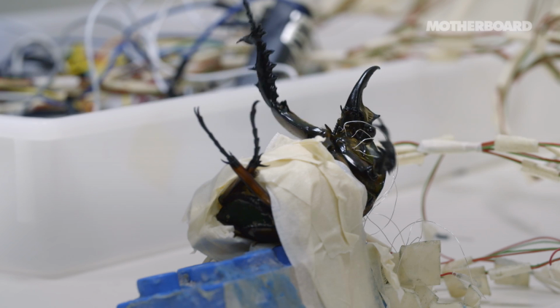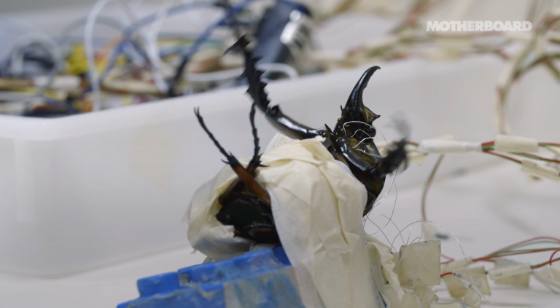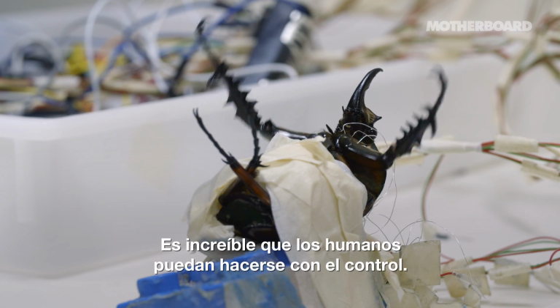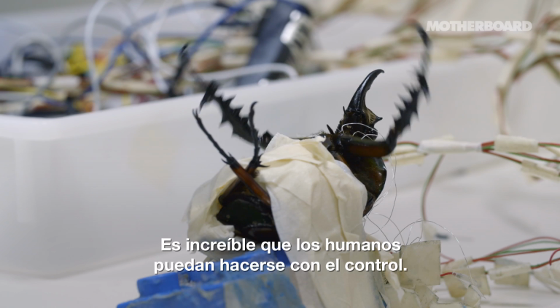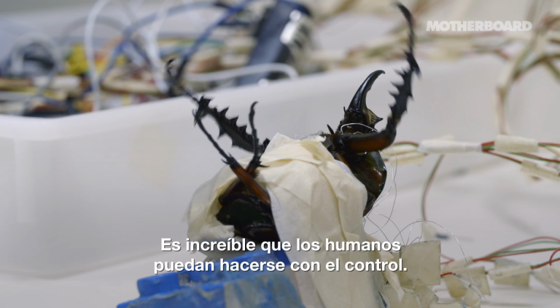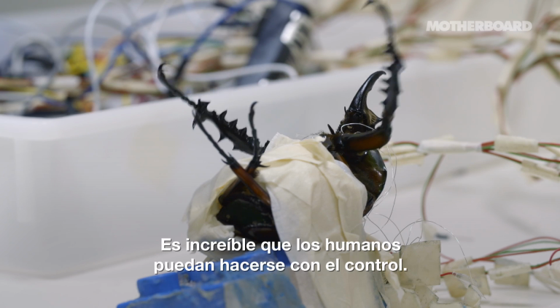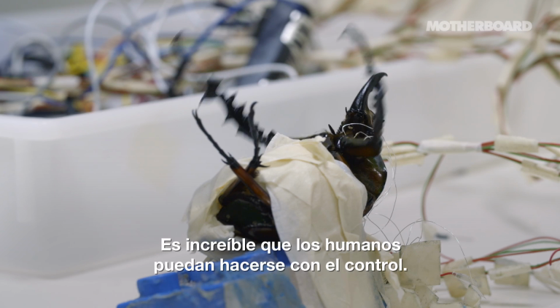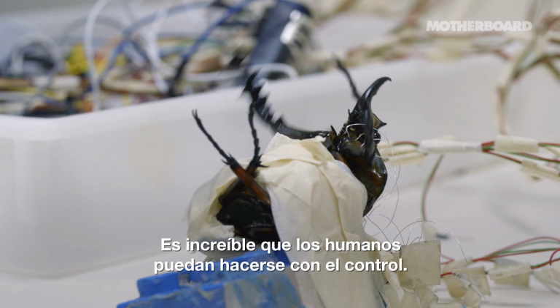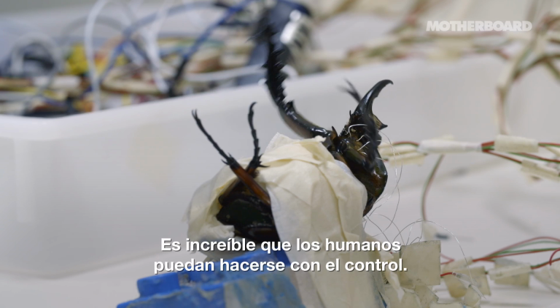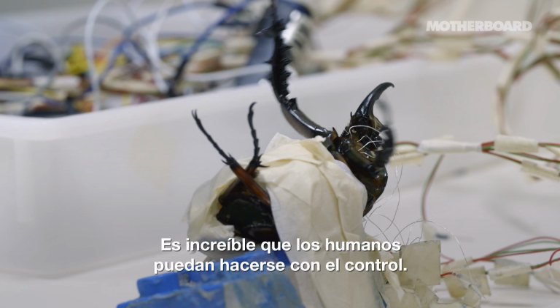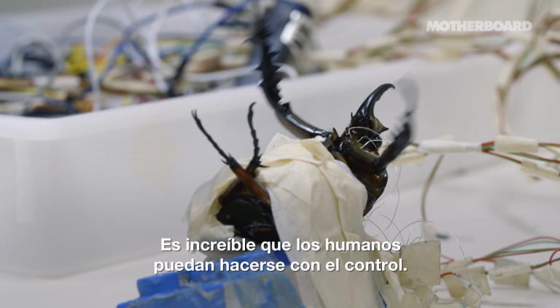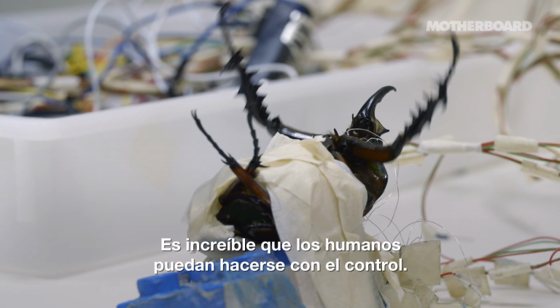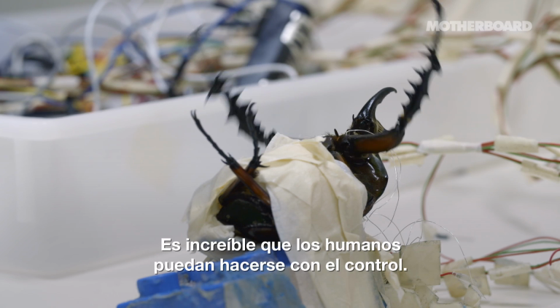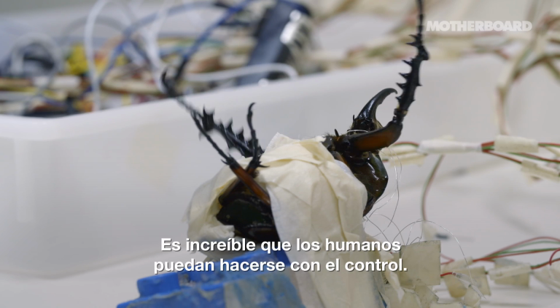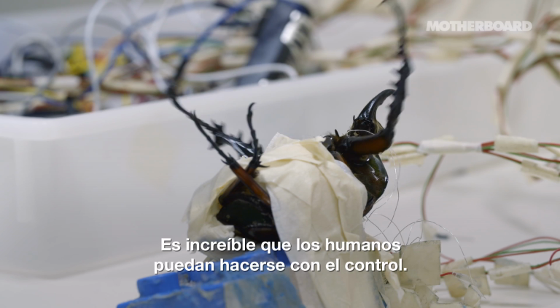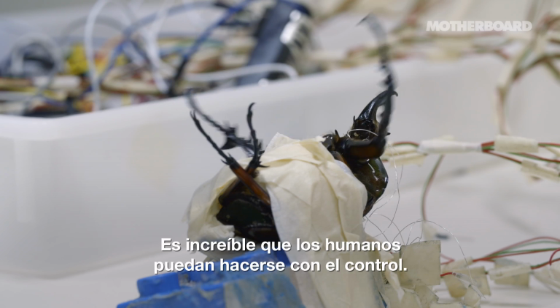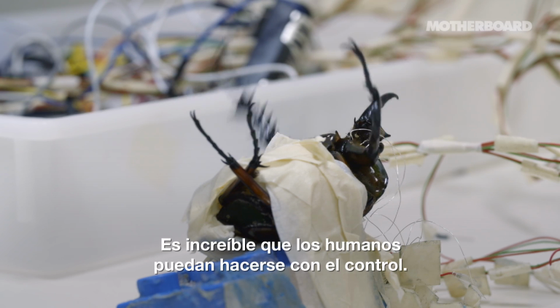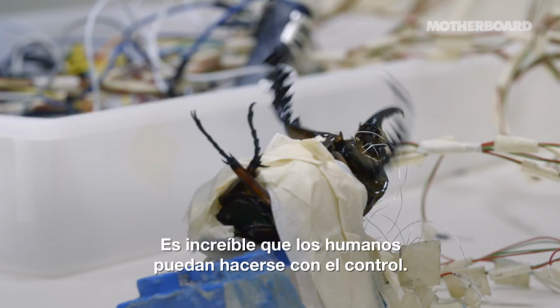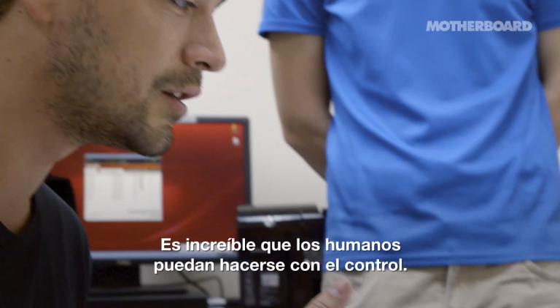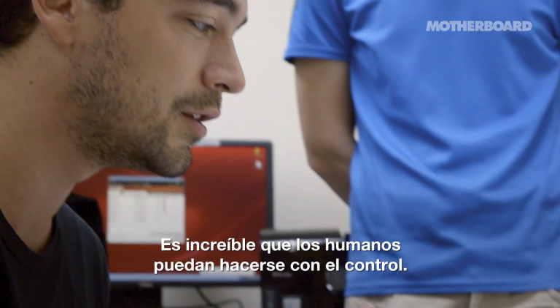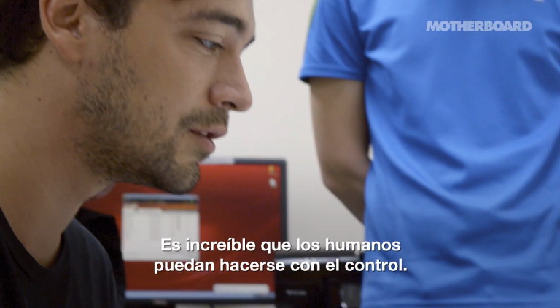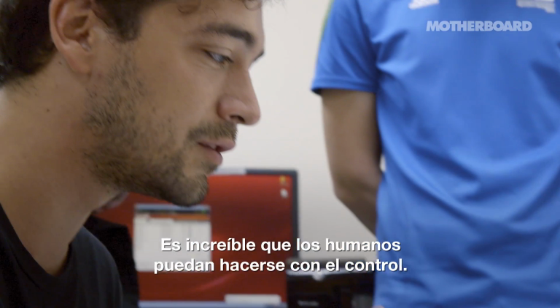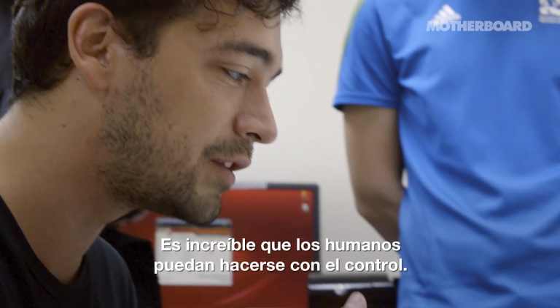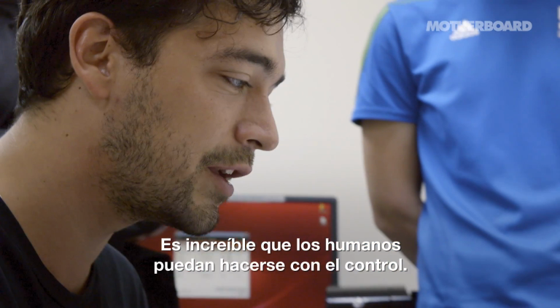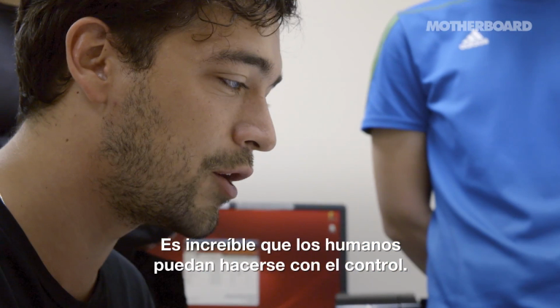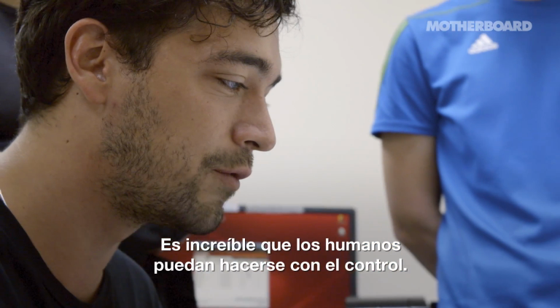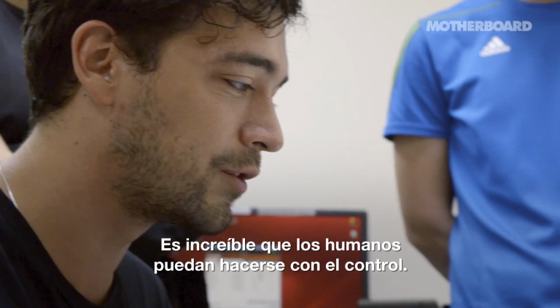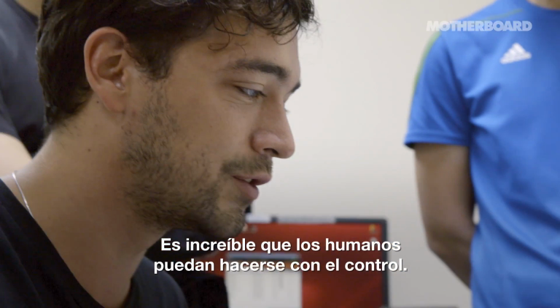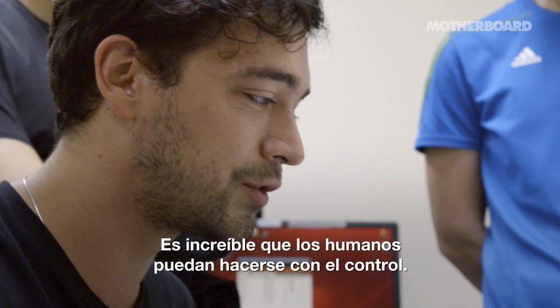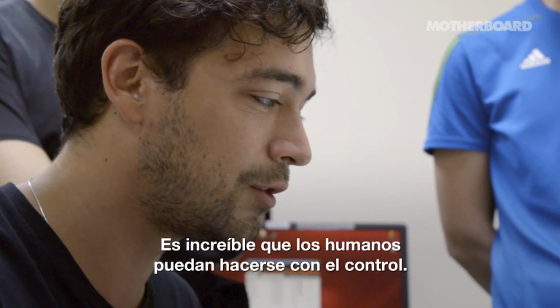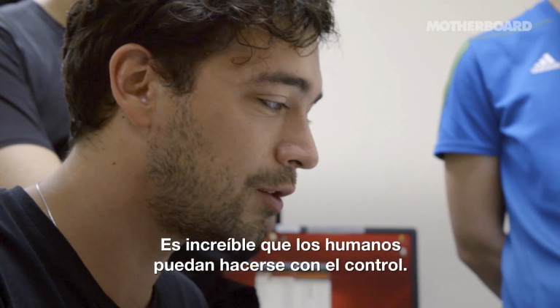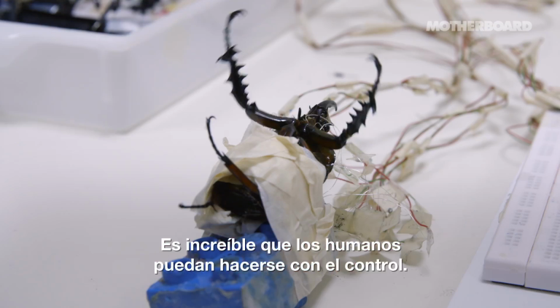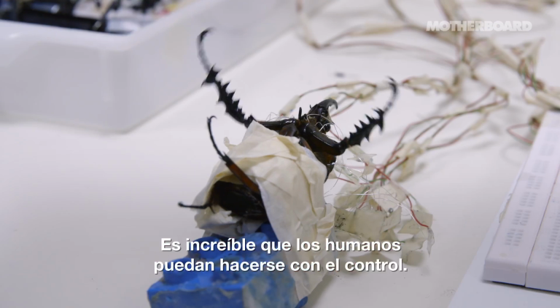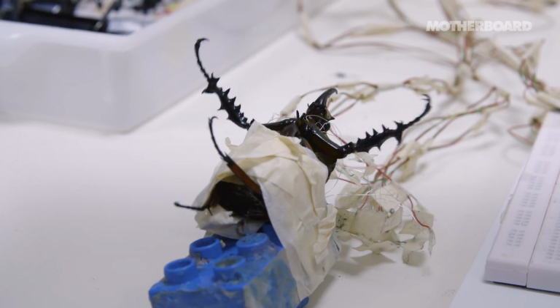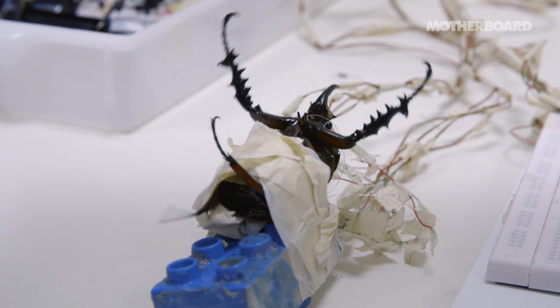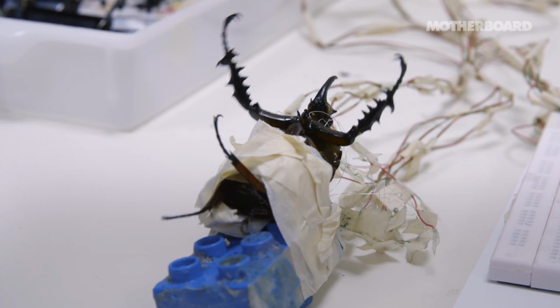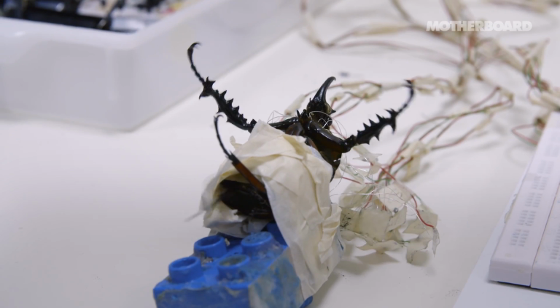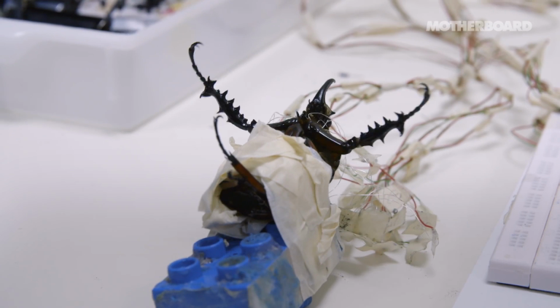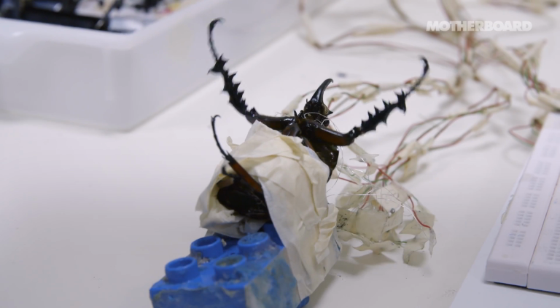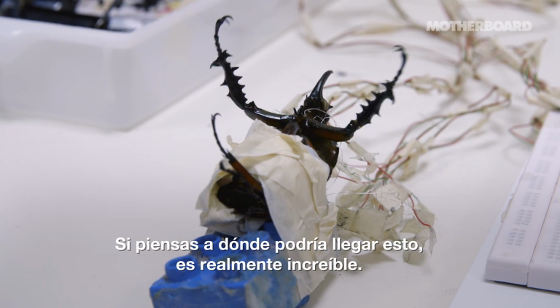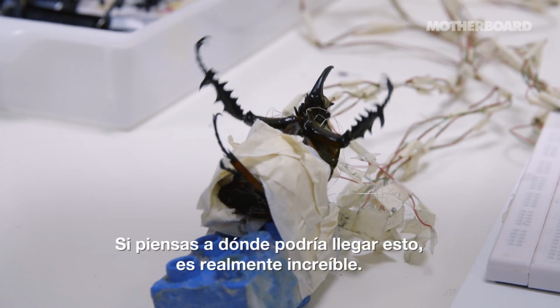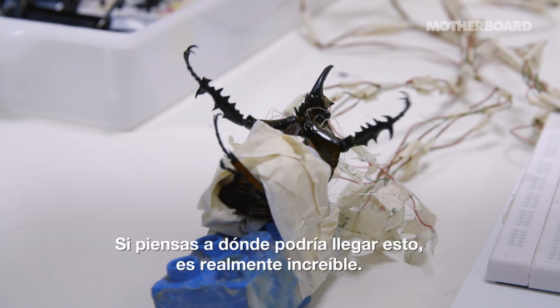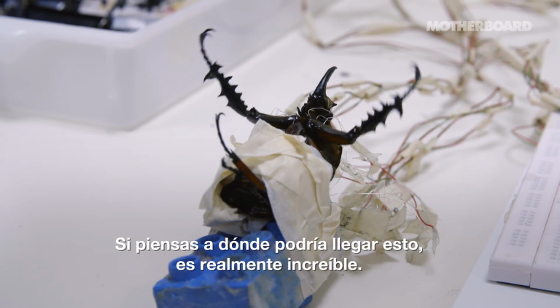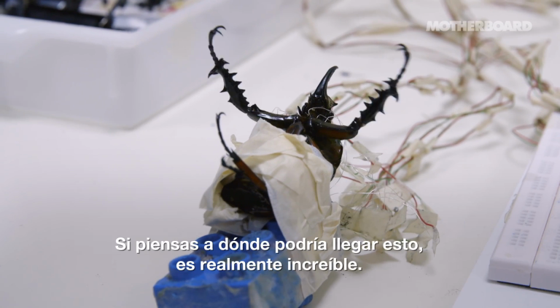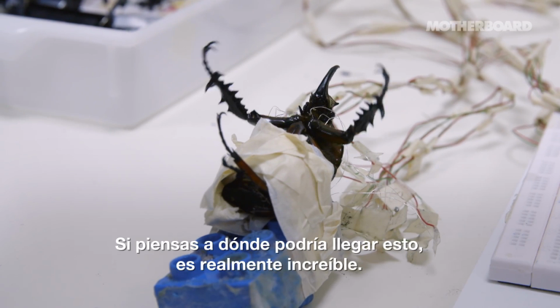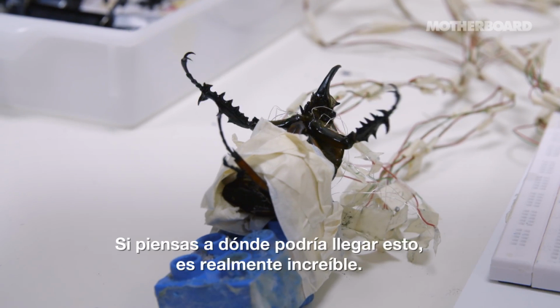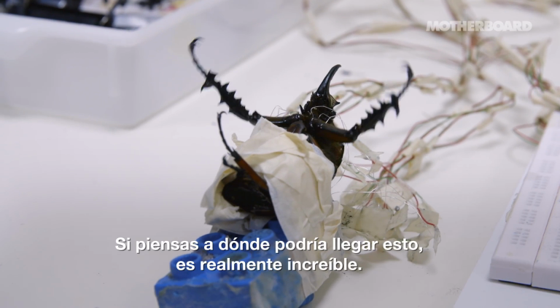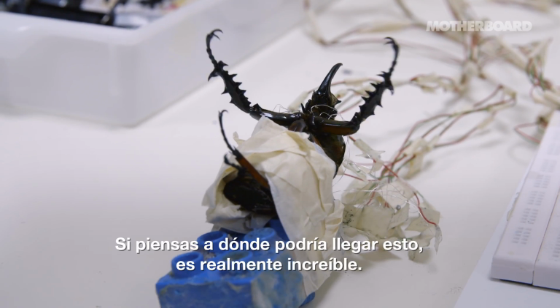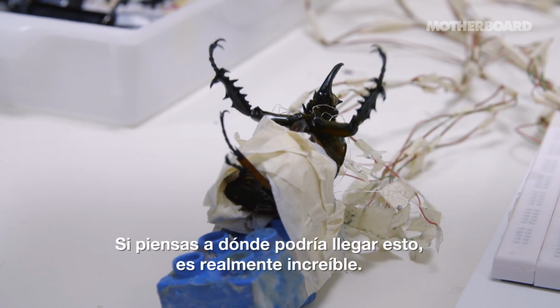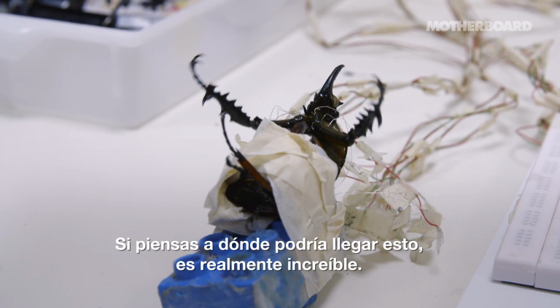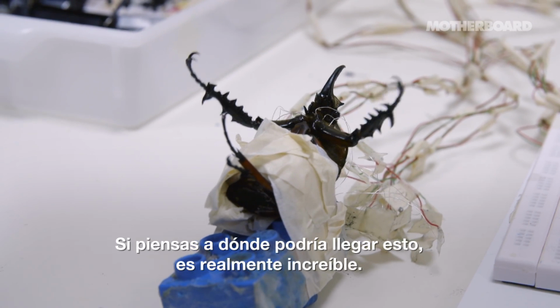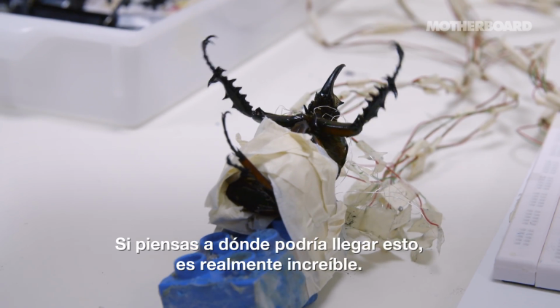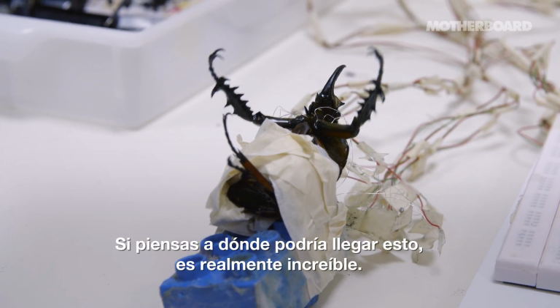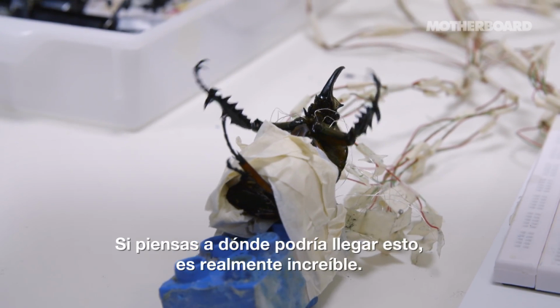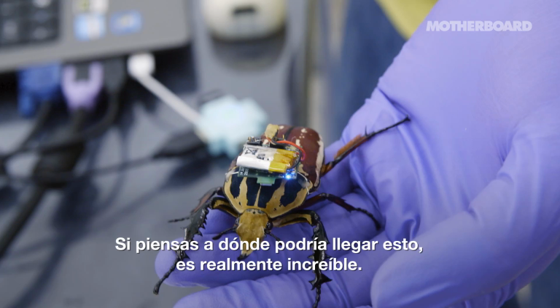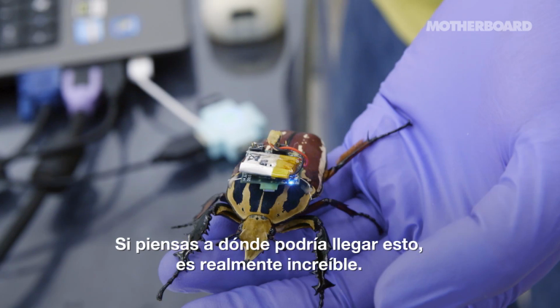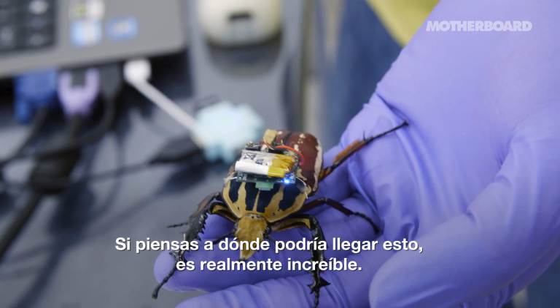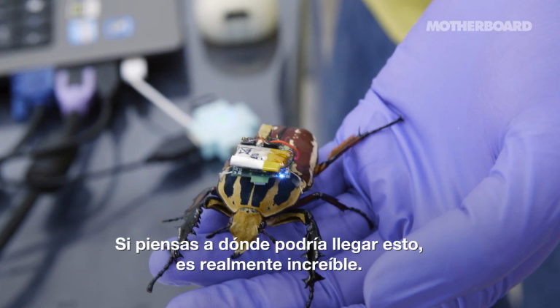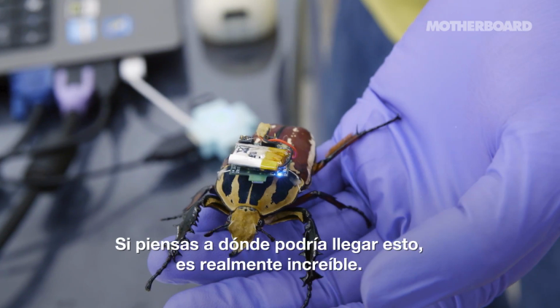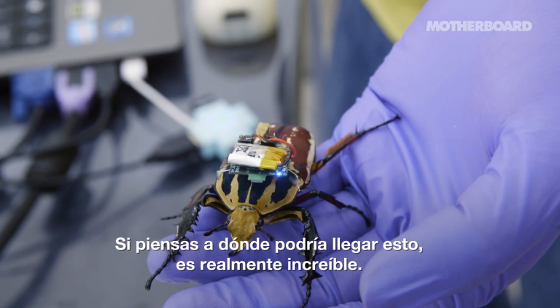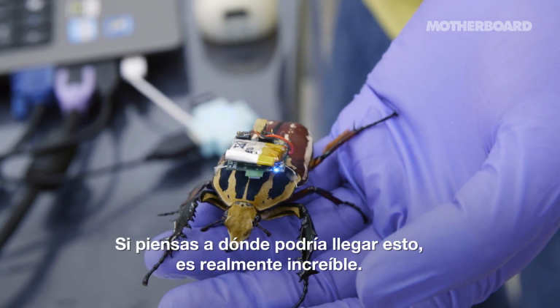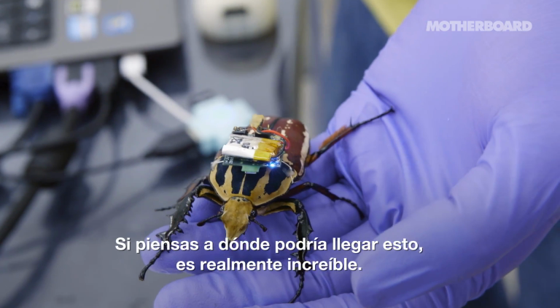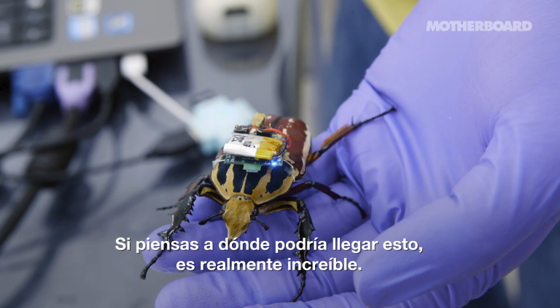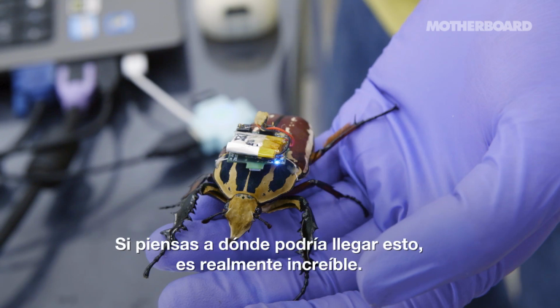It's unbelievable that humans can take over control. If you think about where this could go, this is really incredible.